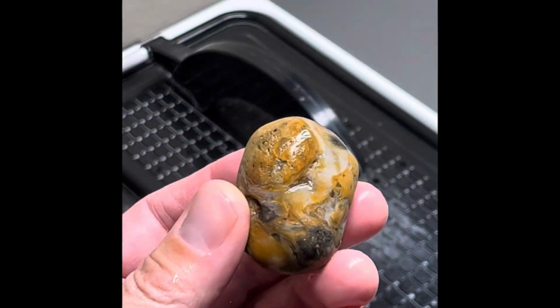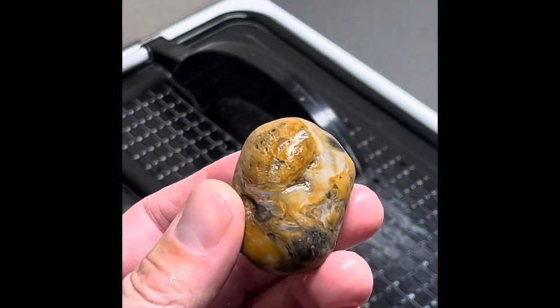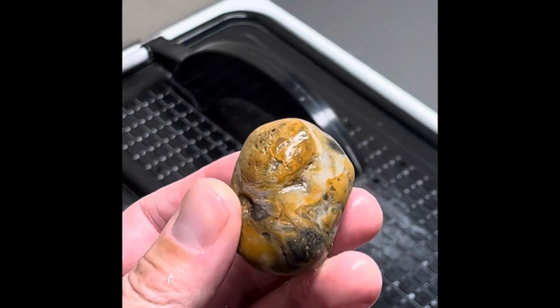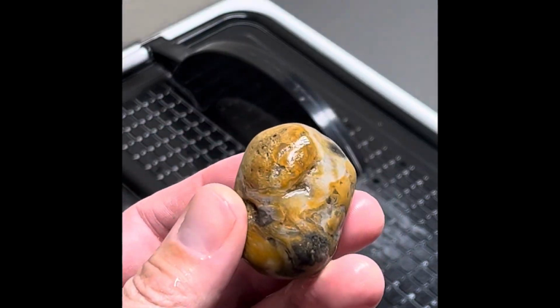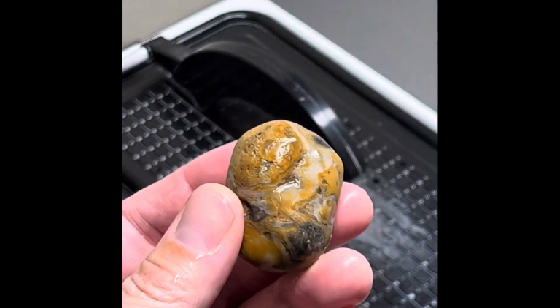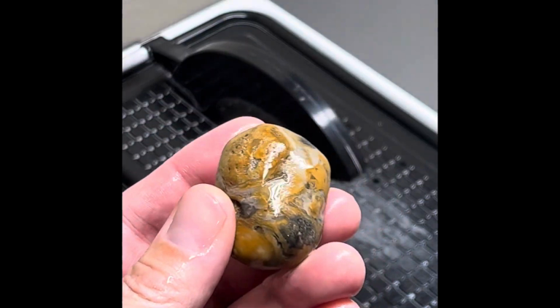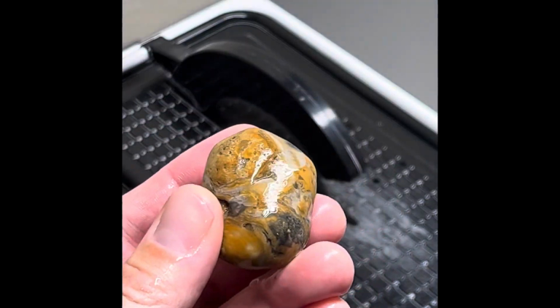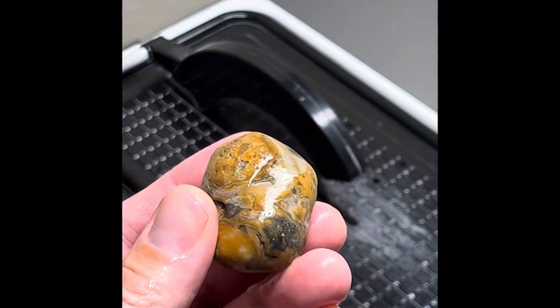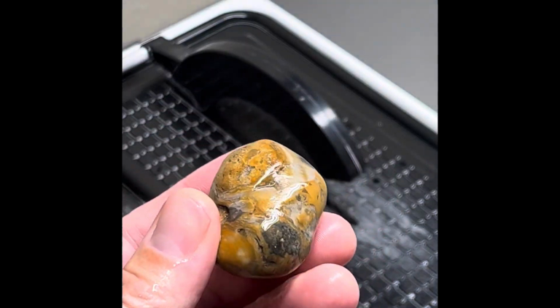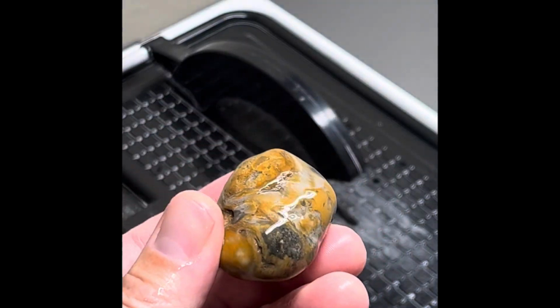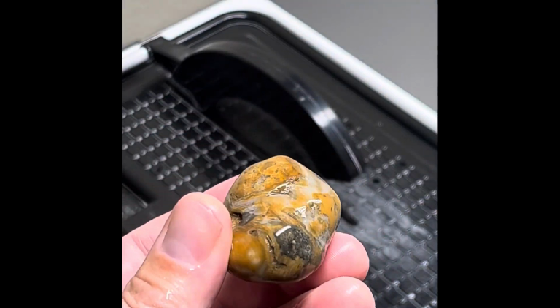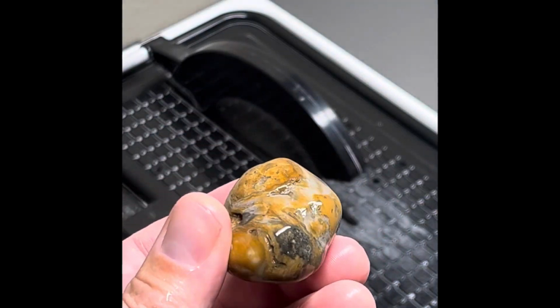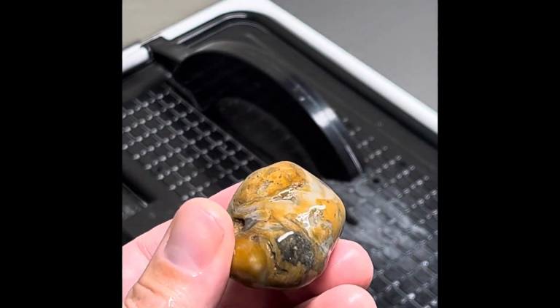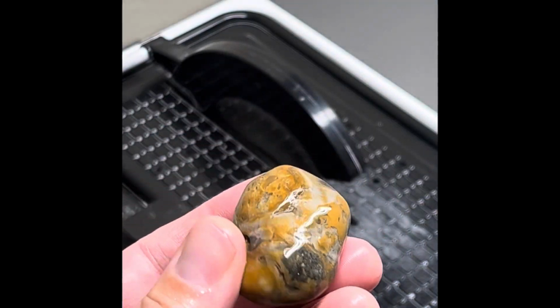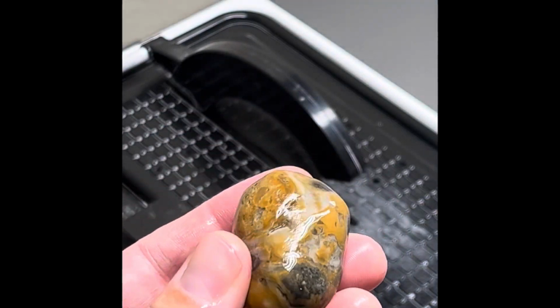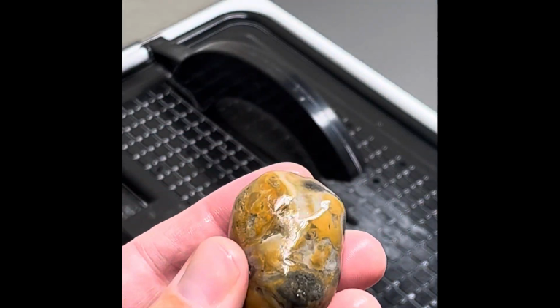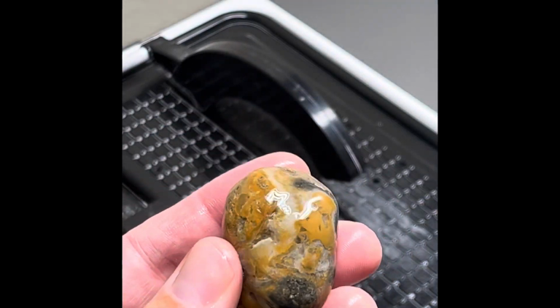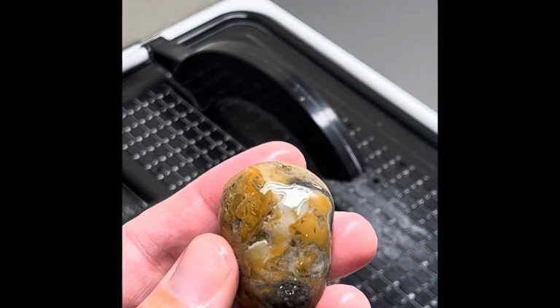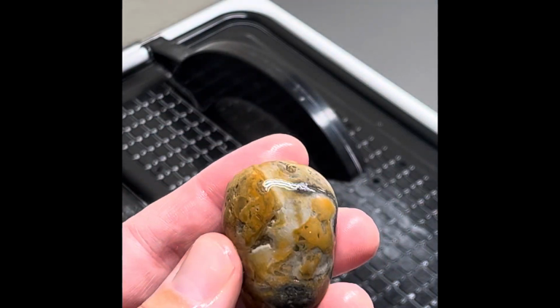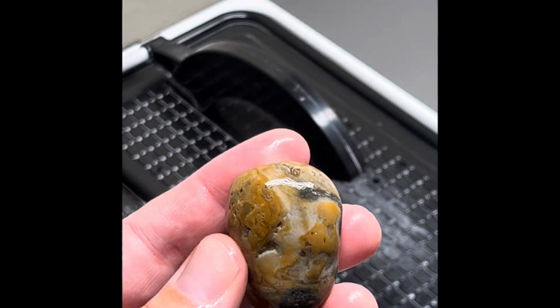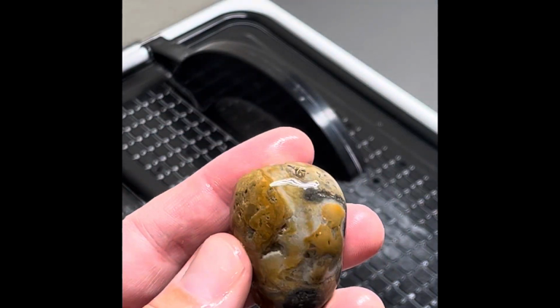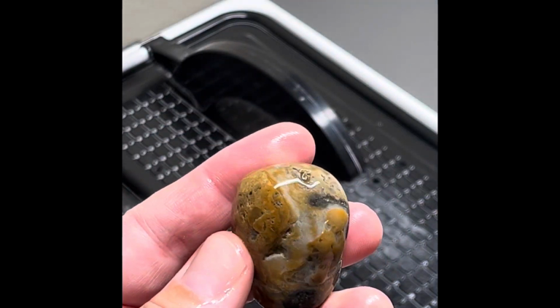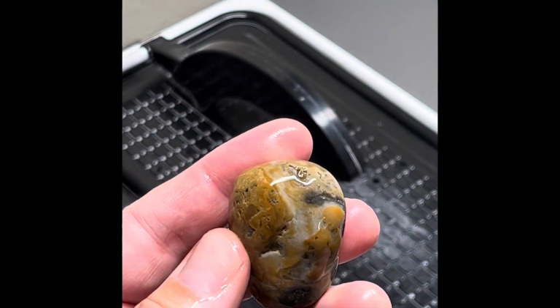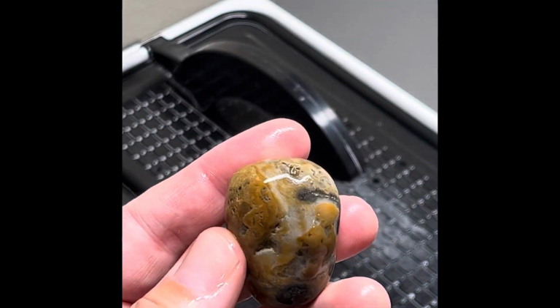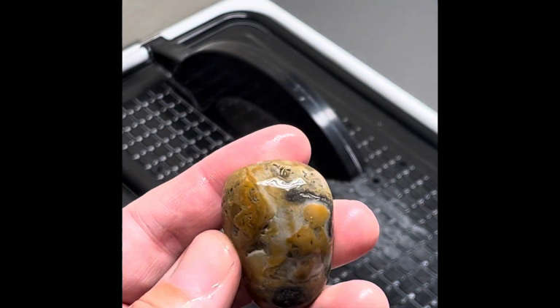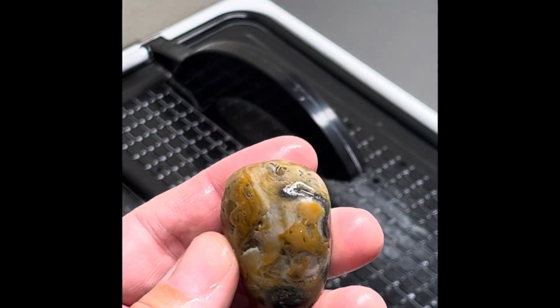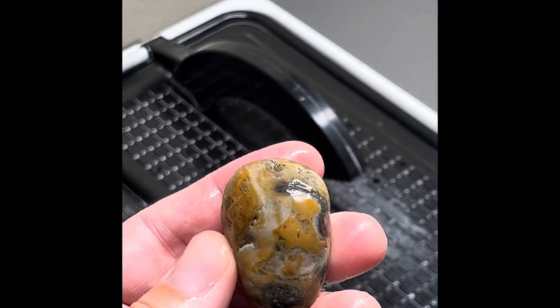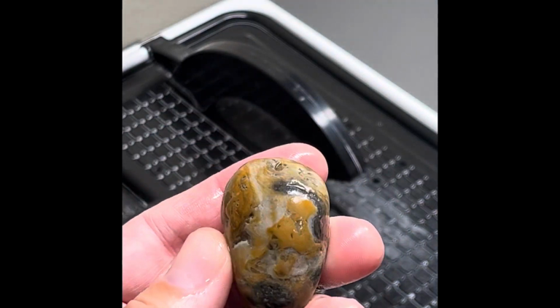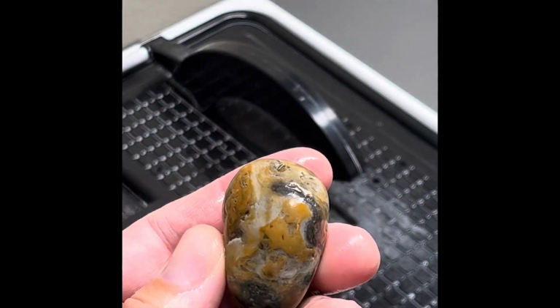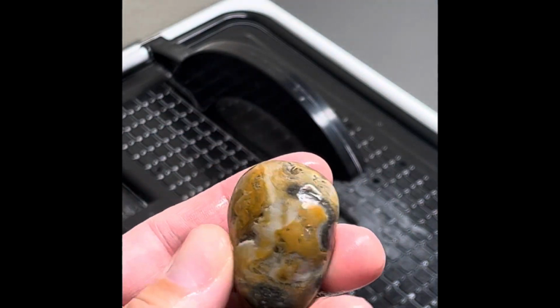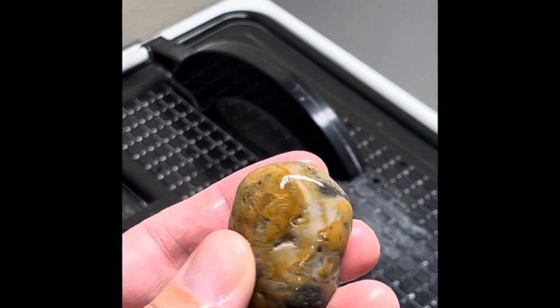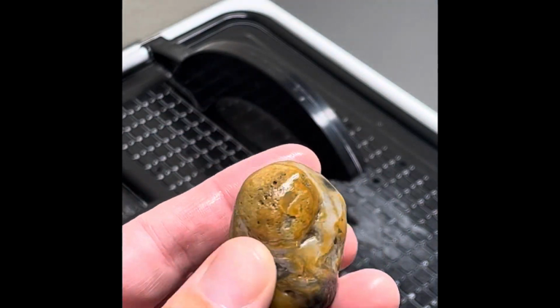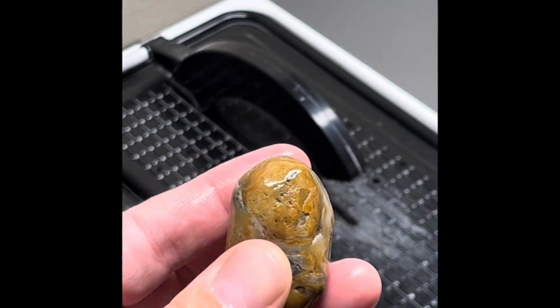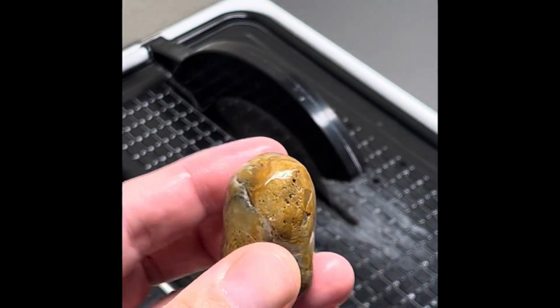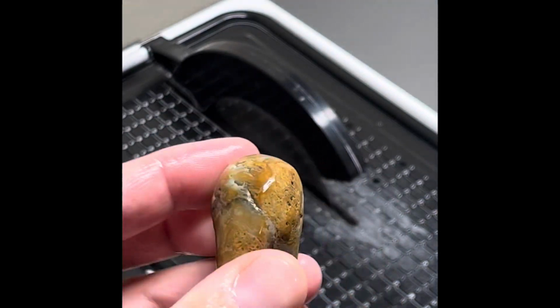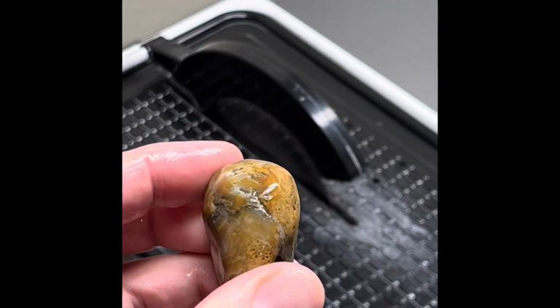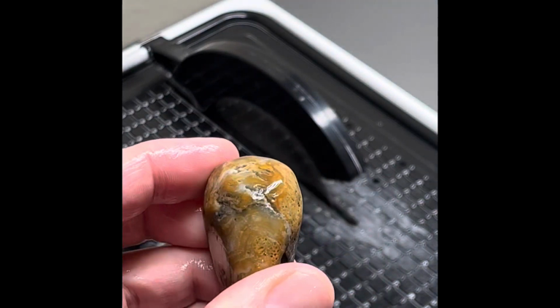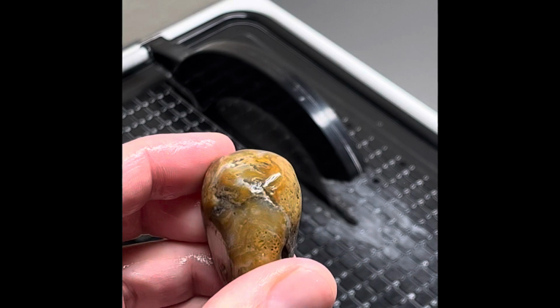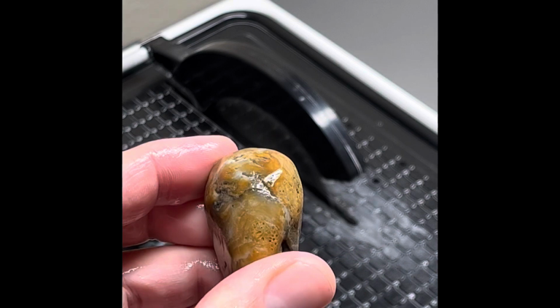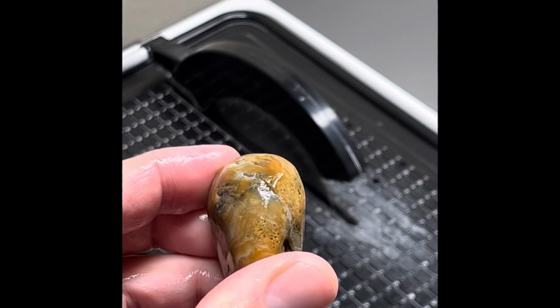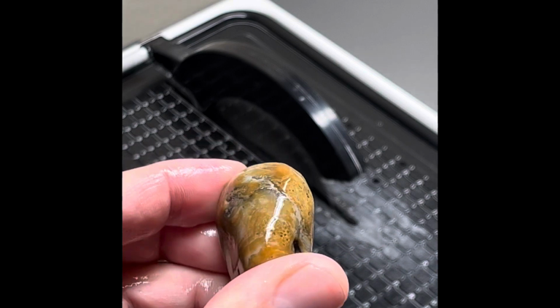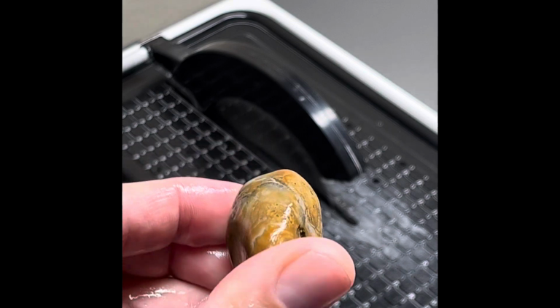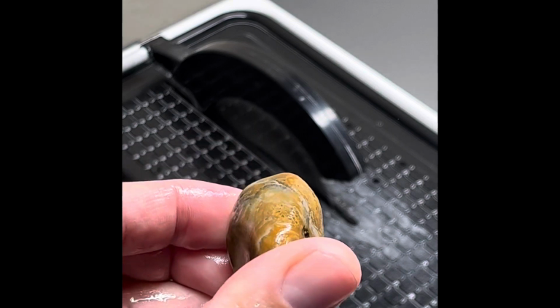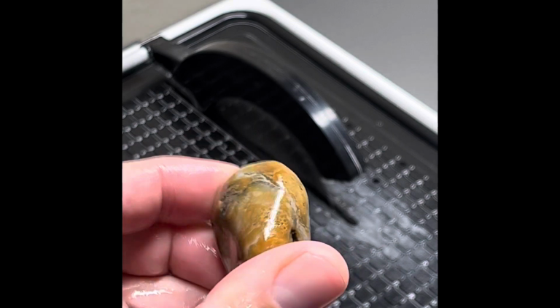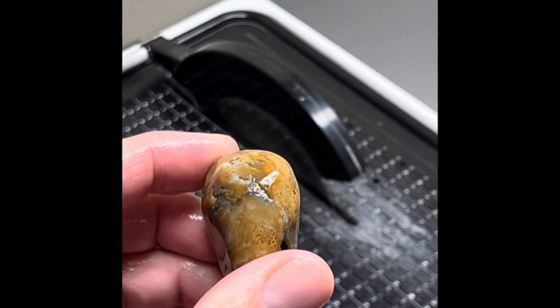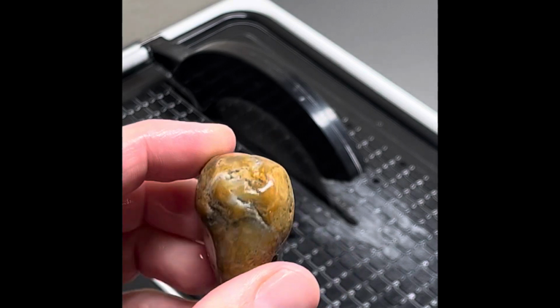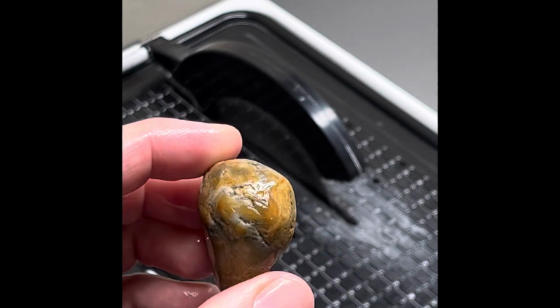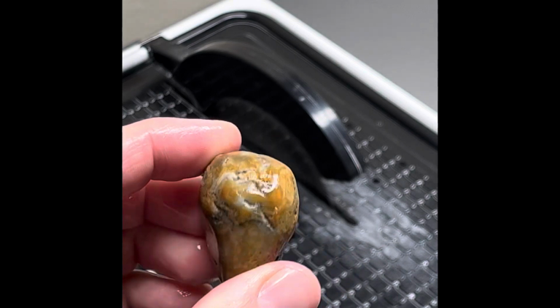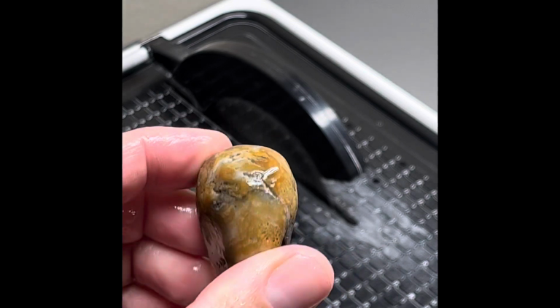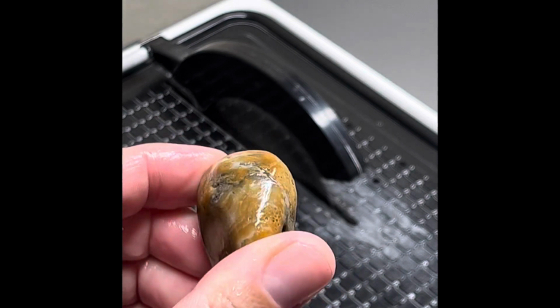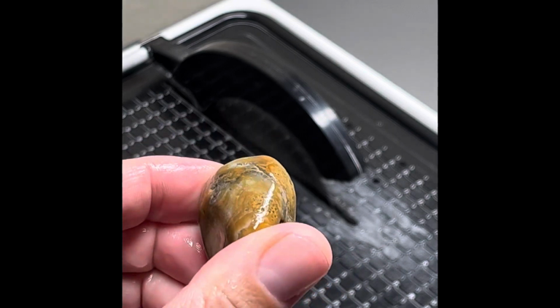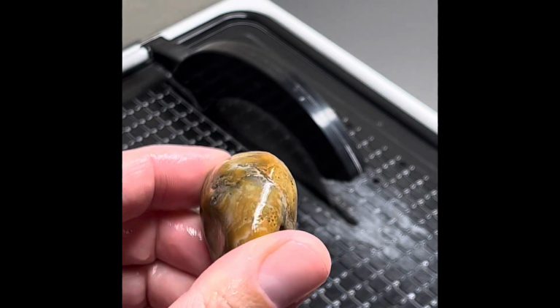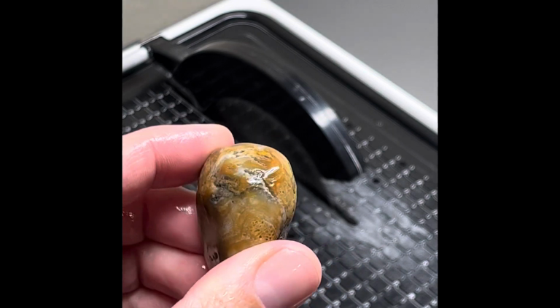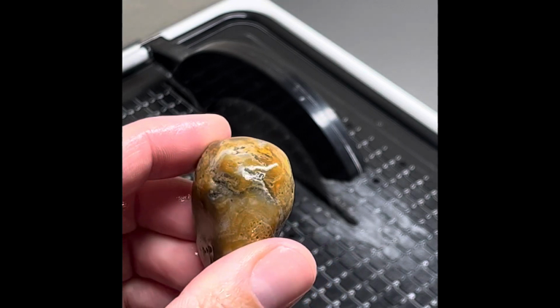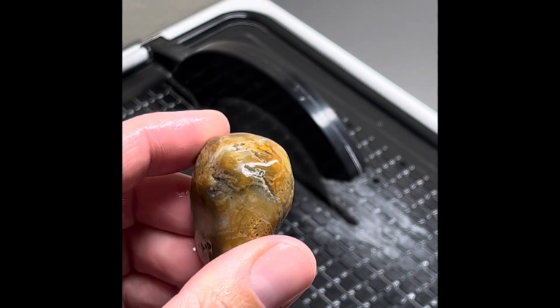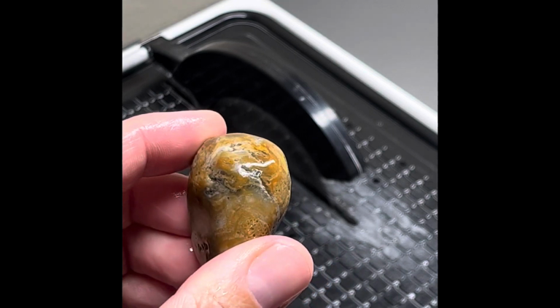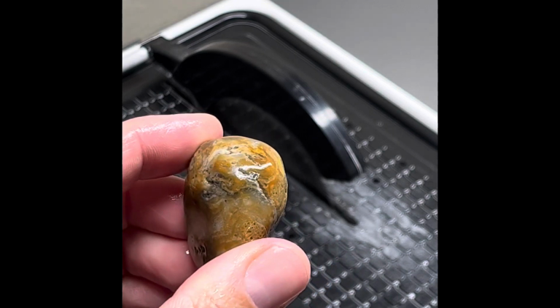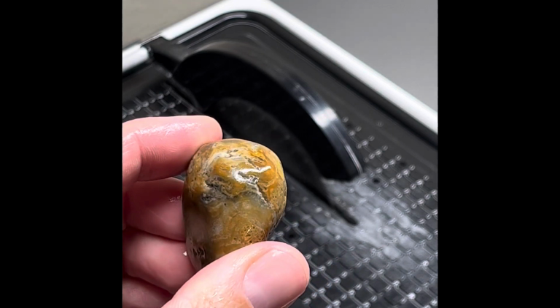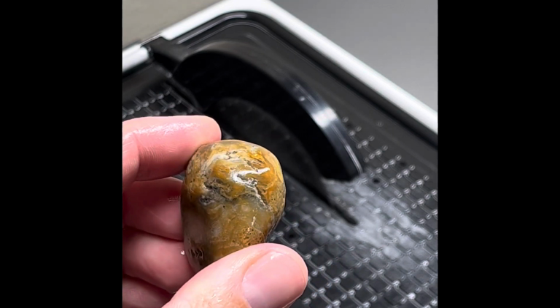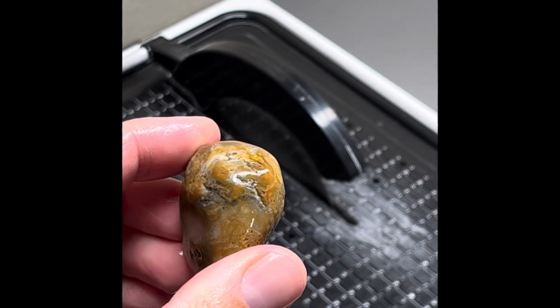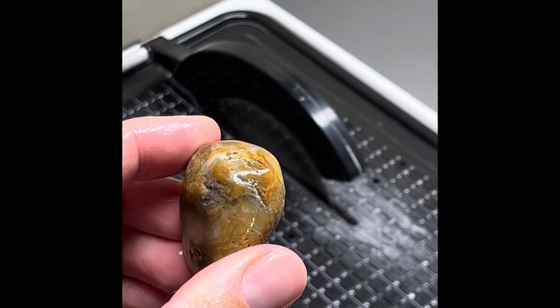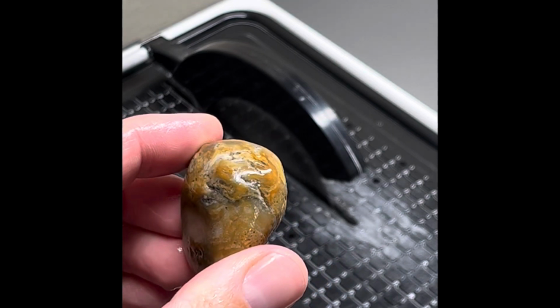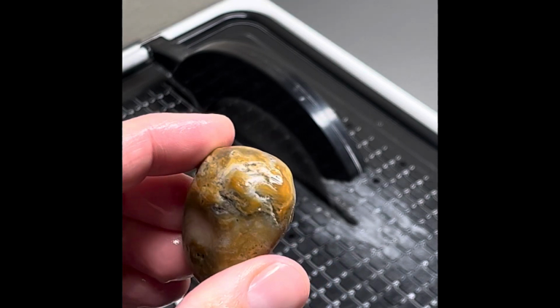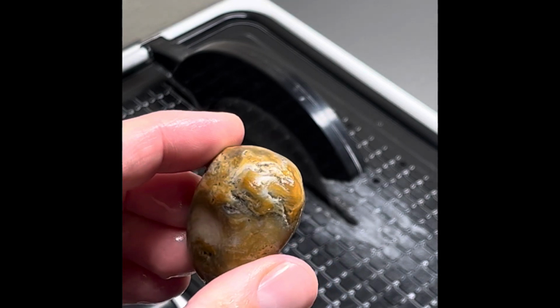We're going to start with this first one. We're going to cut it right down the middle. Let's see what pops out.